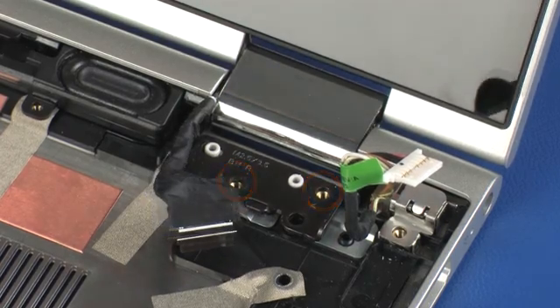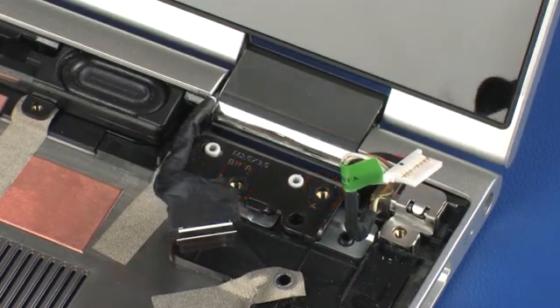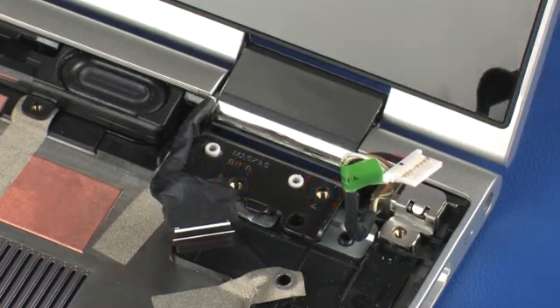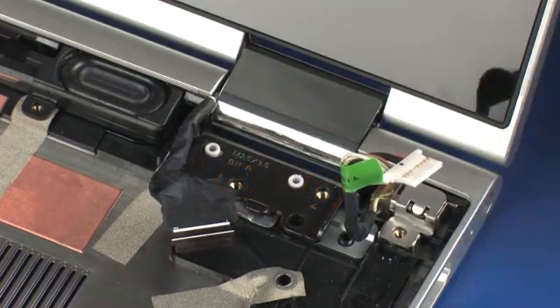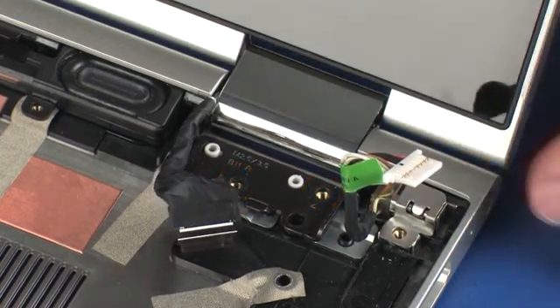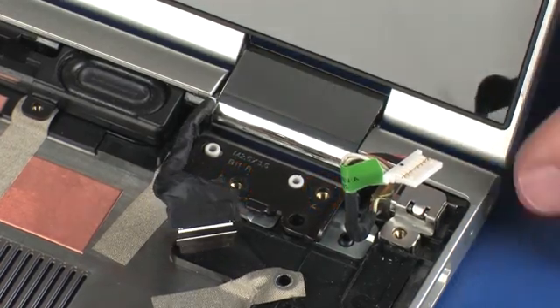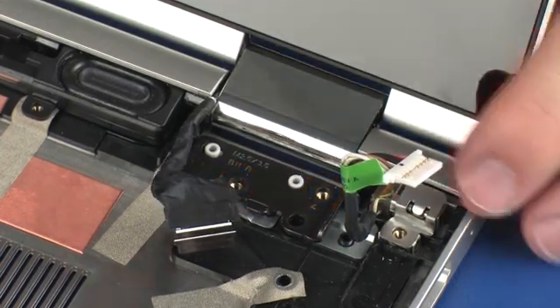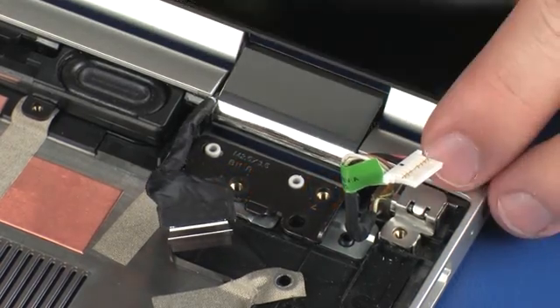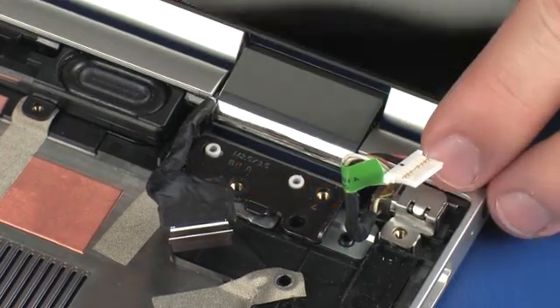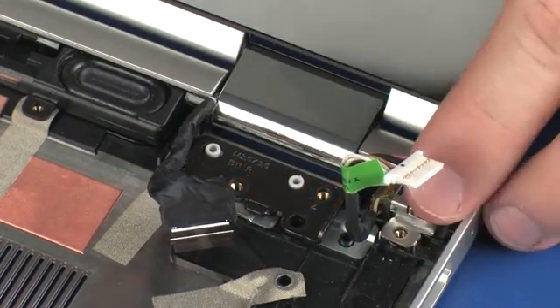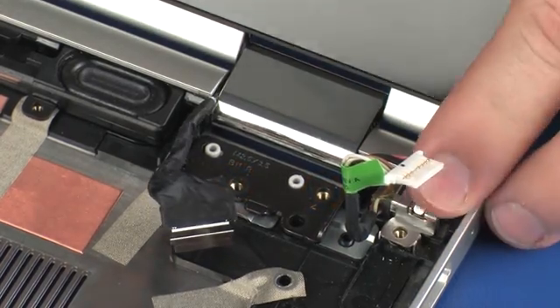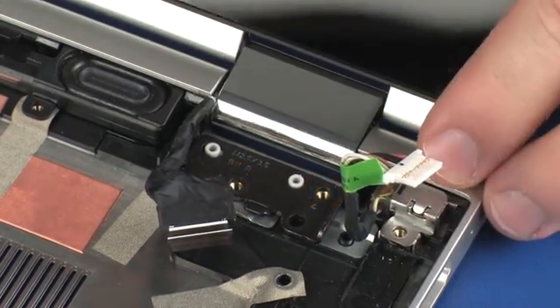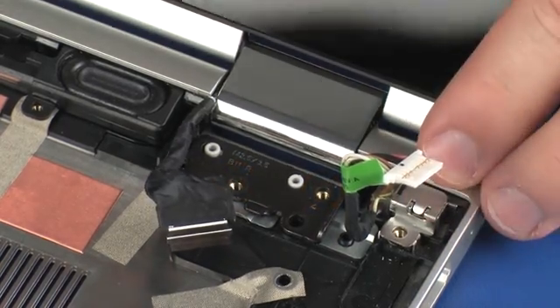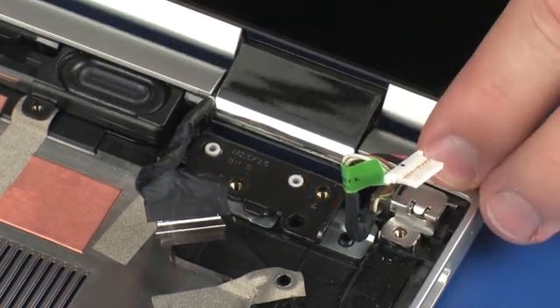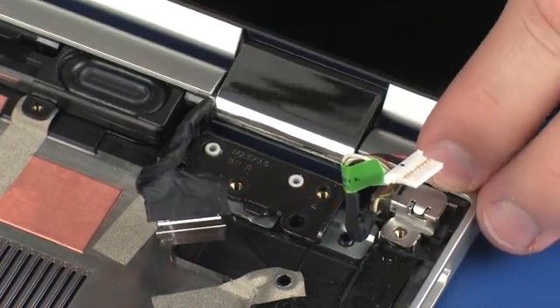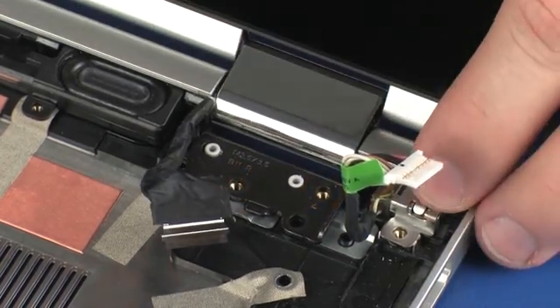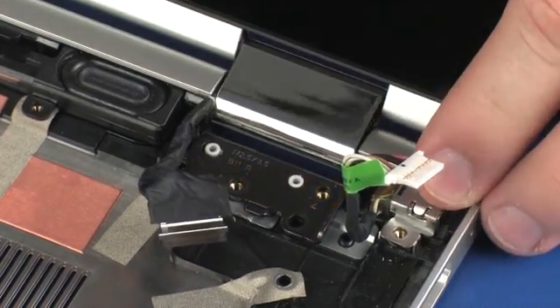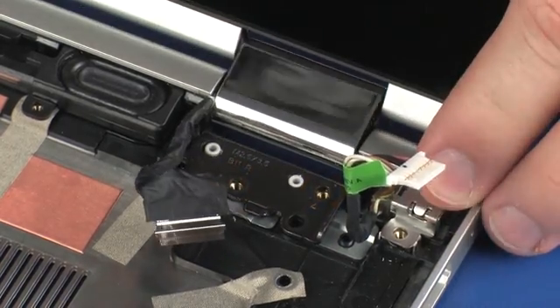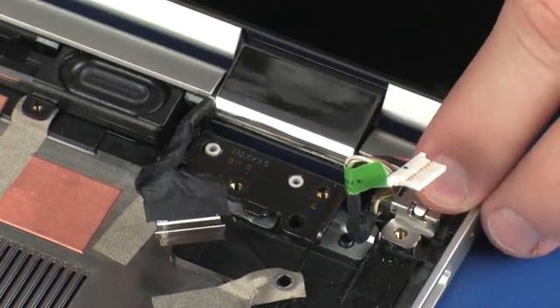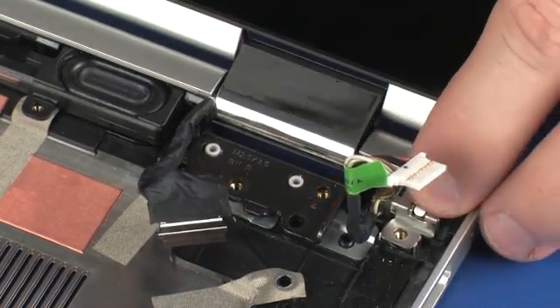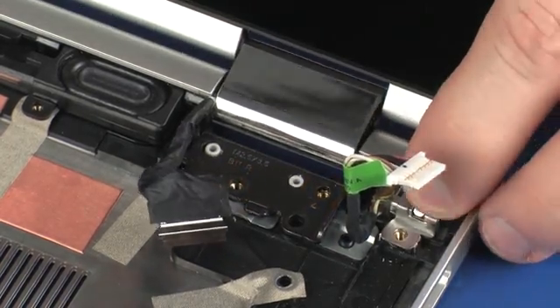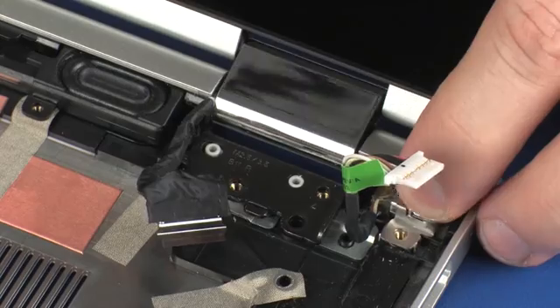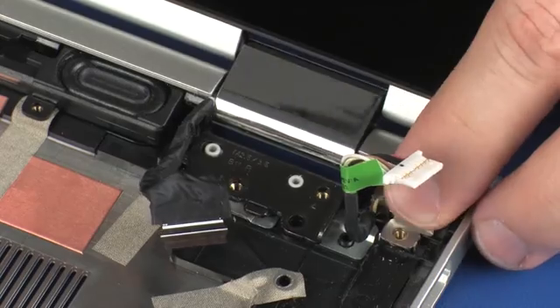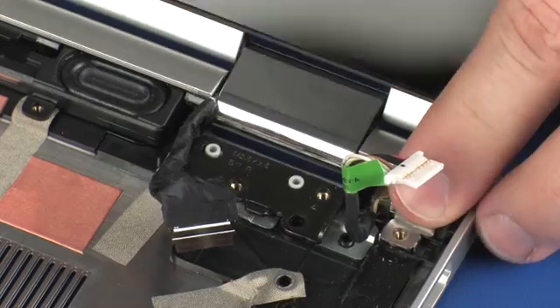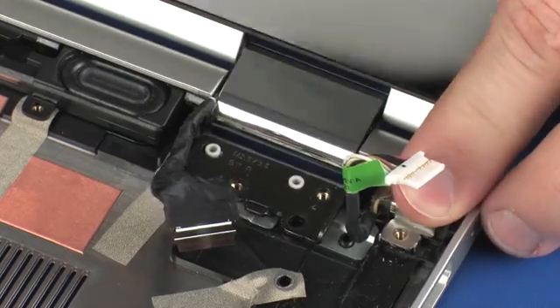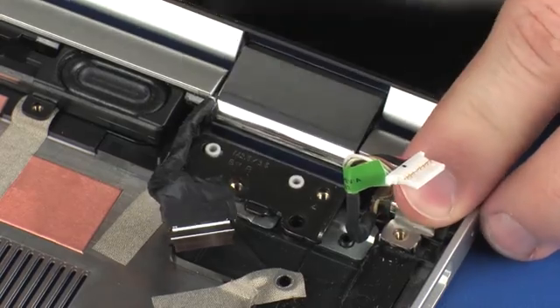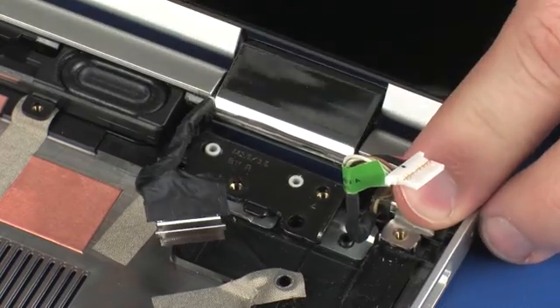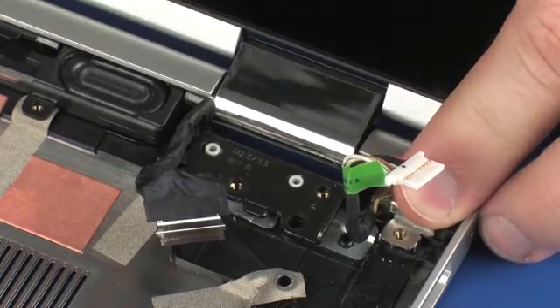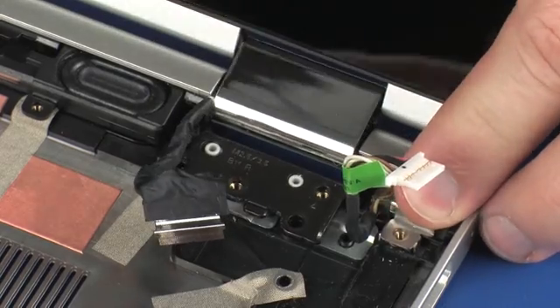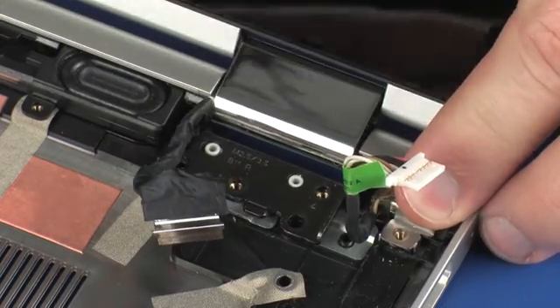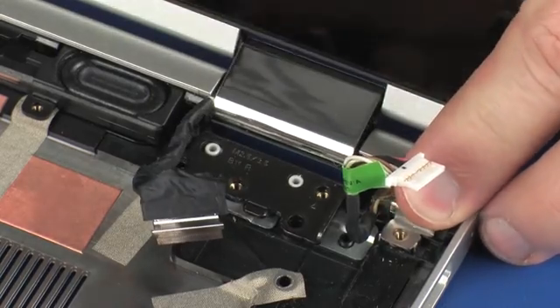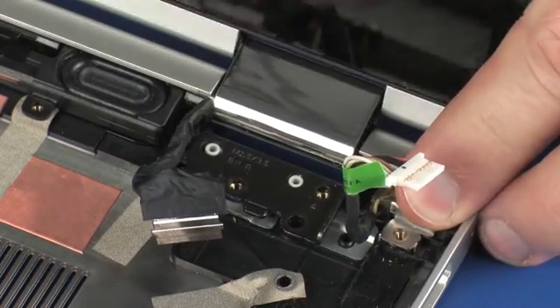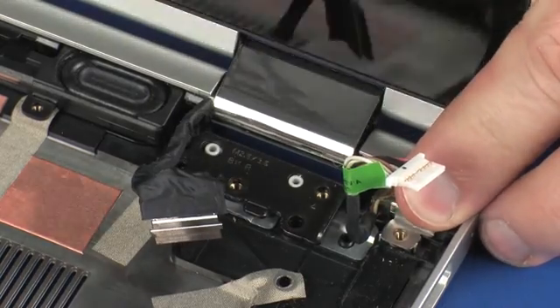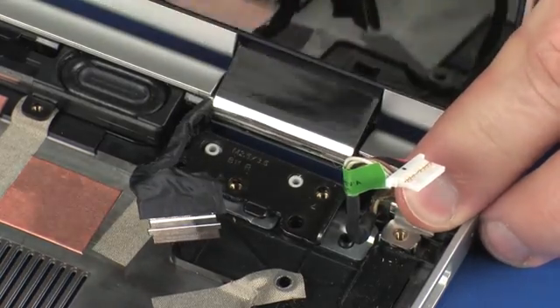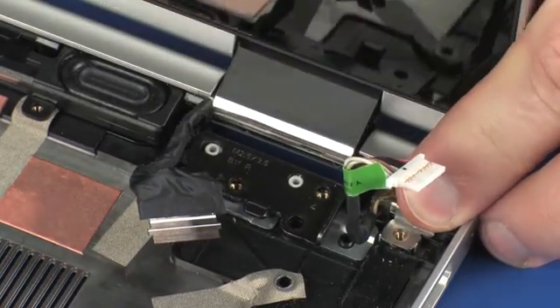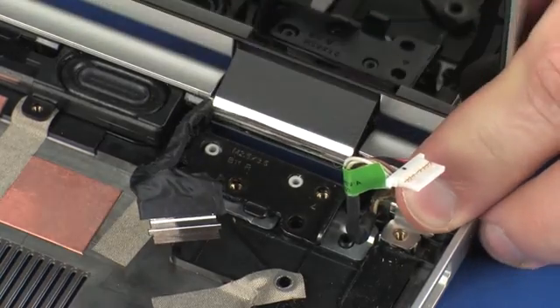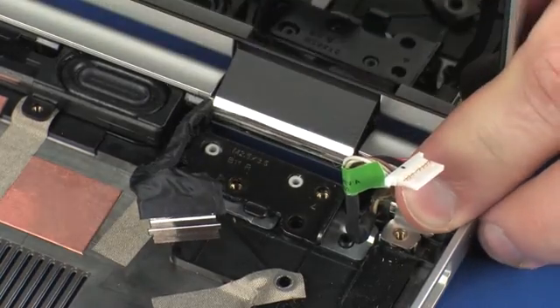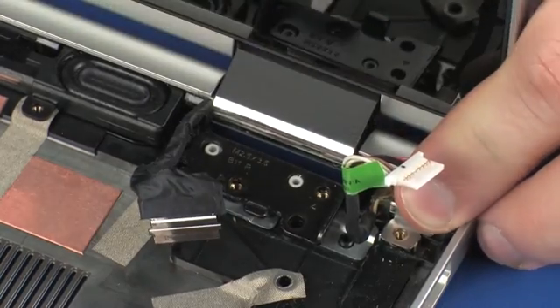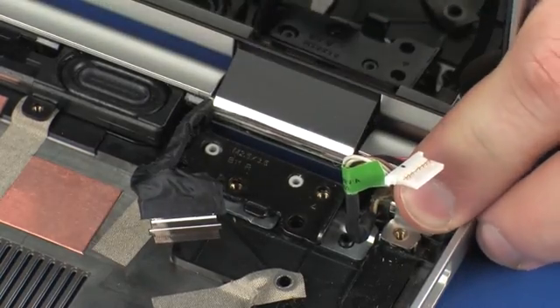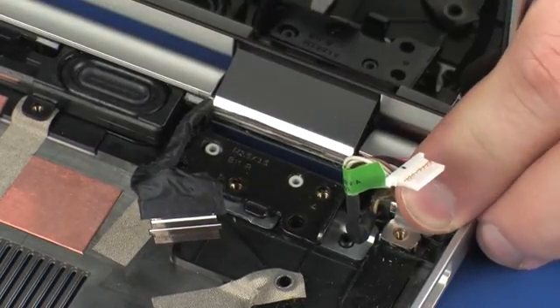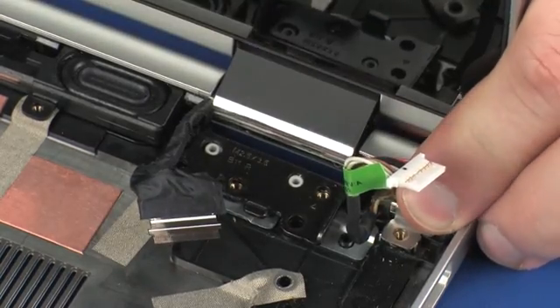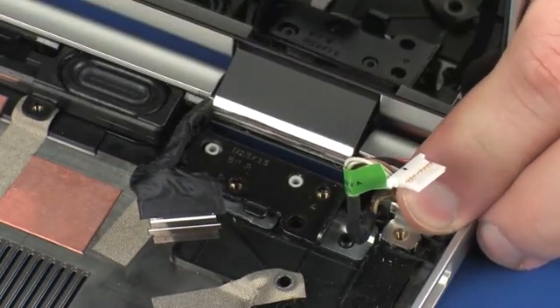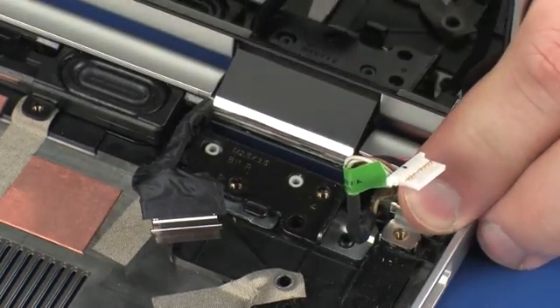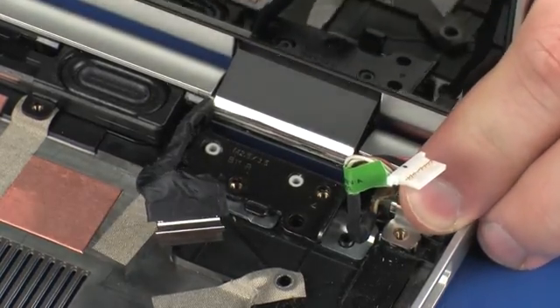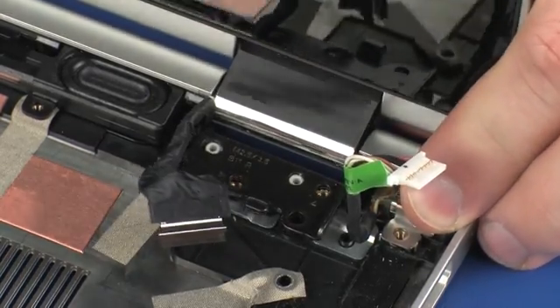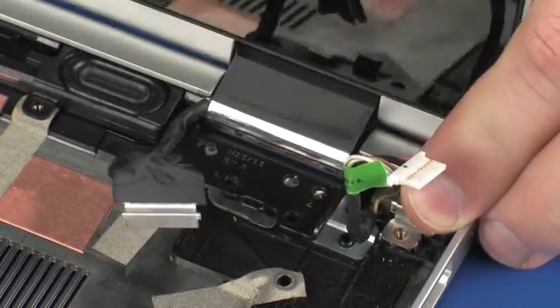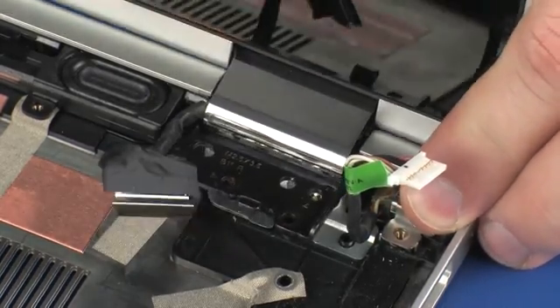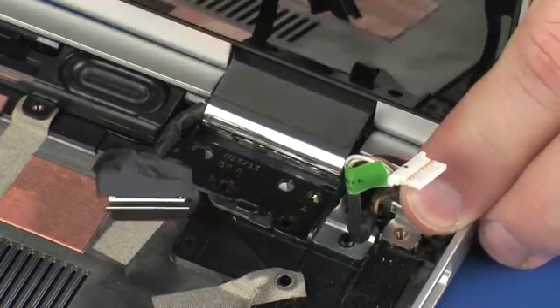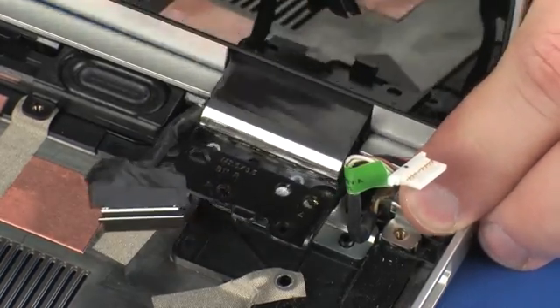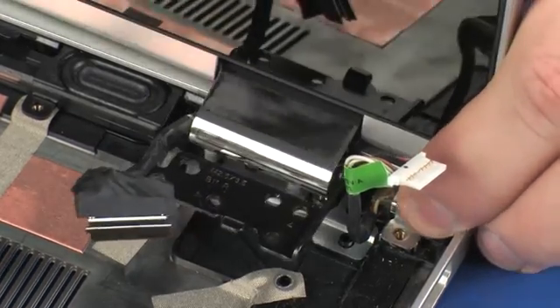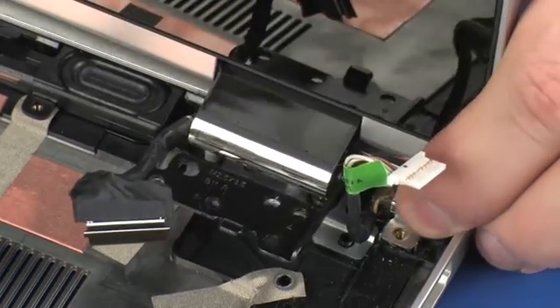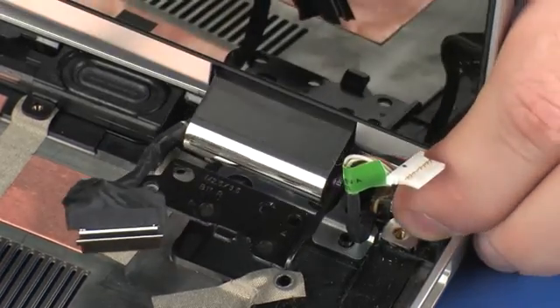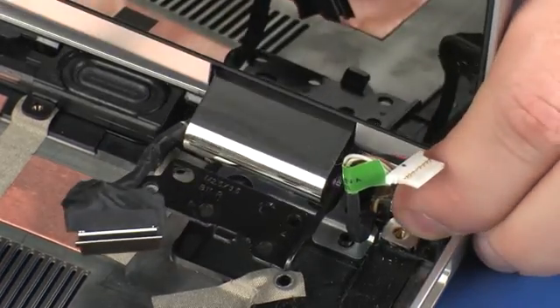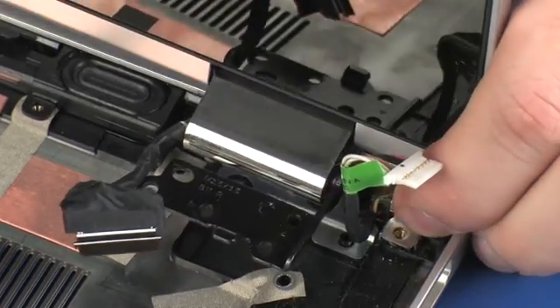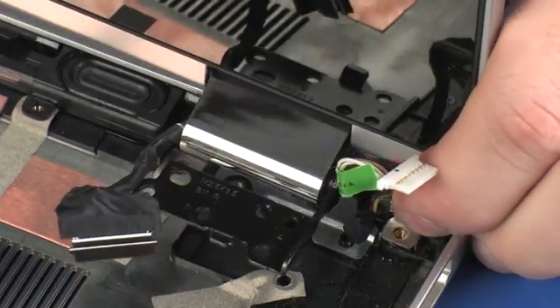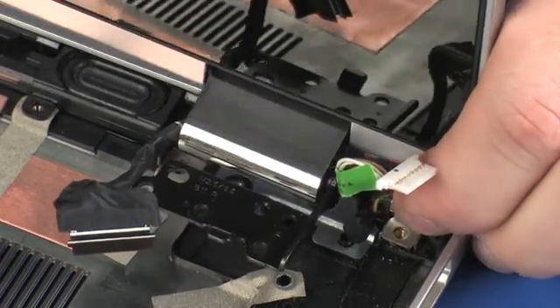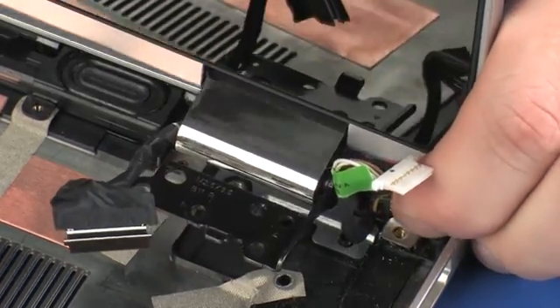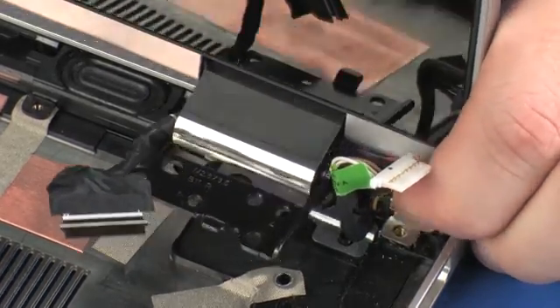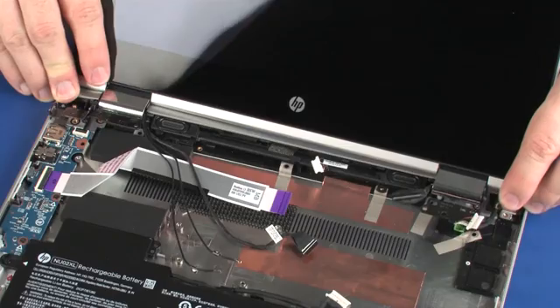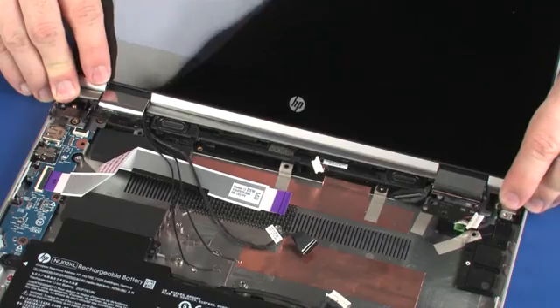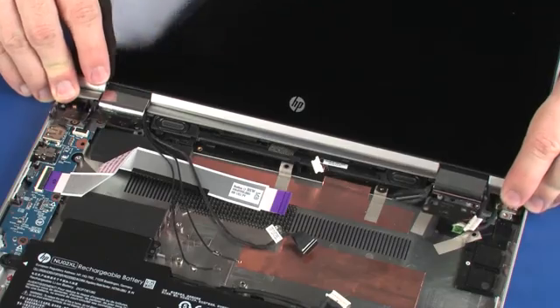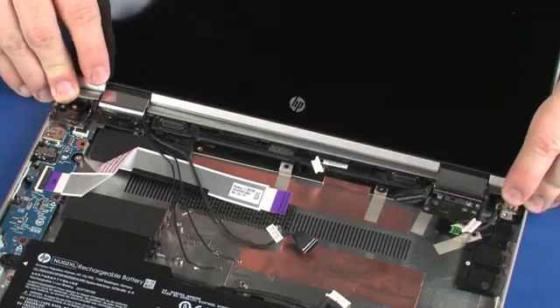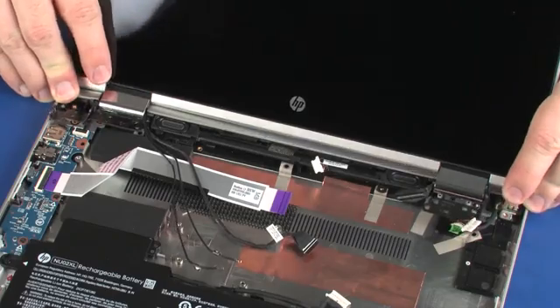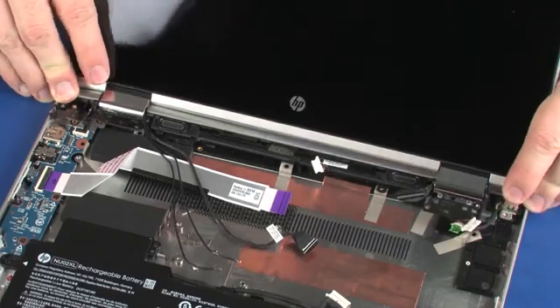Carefully lift the display panel assembly off of the alignment pins and slide it out from under the lip on the base enclosure and remove.